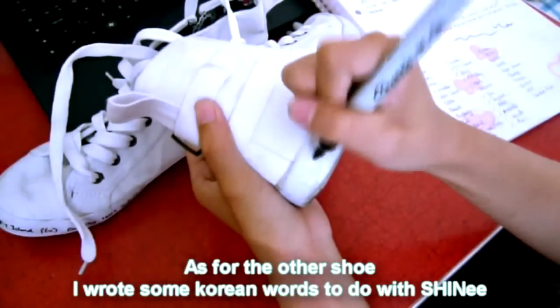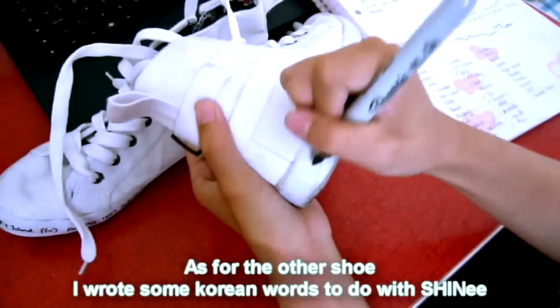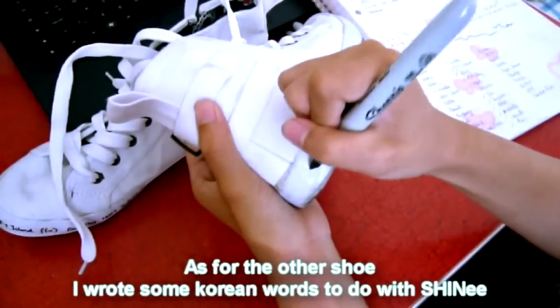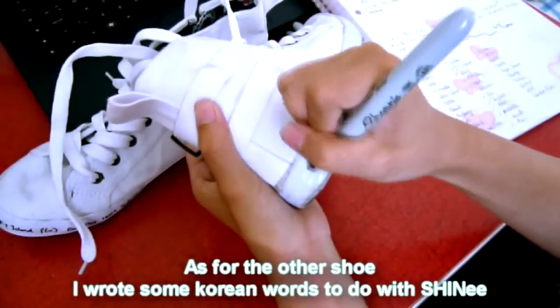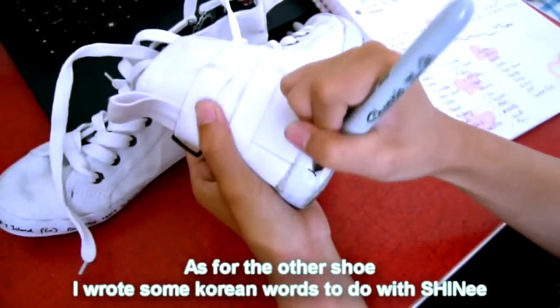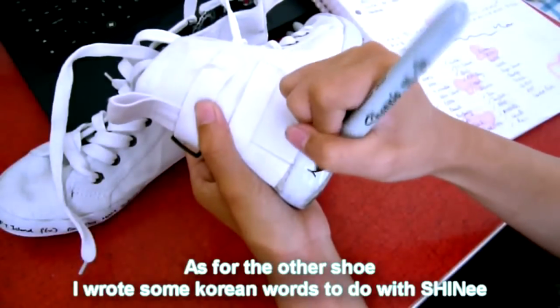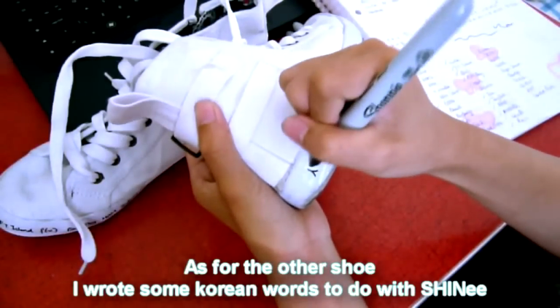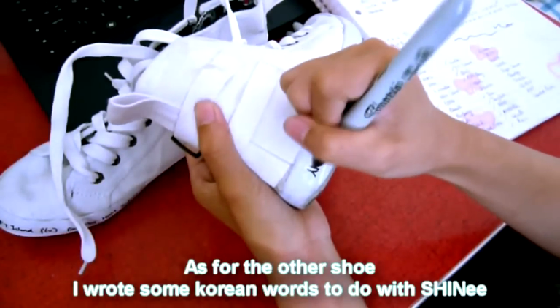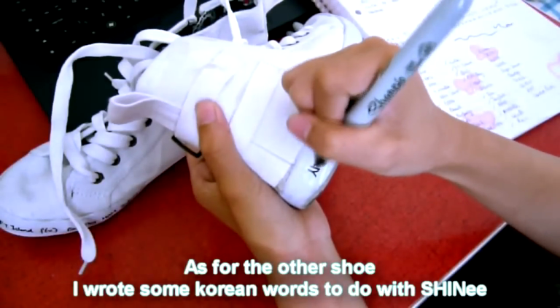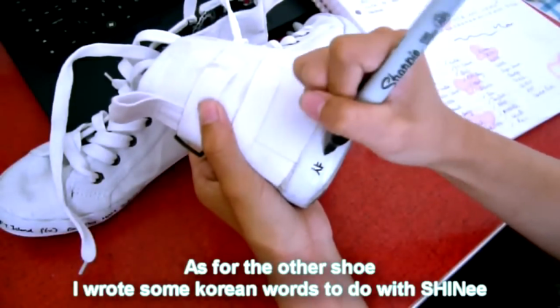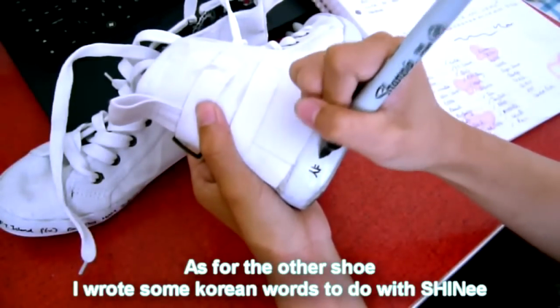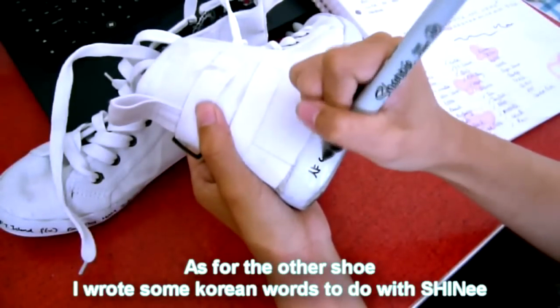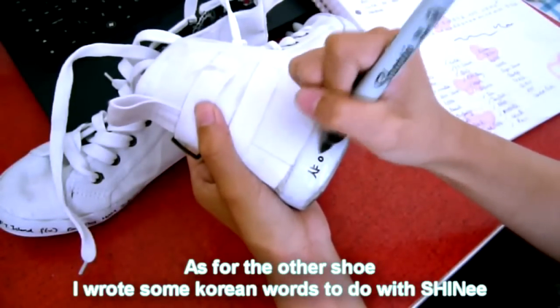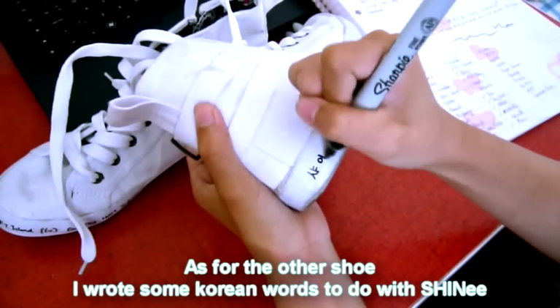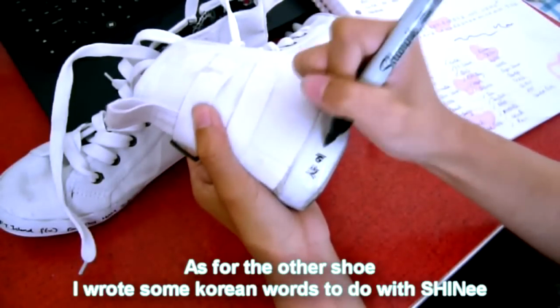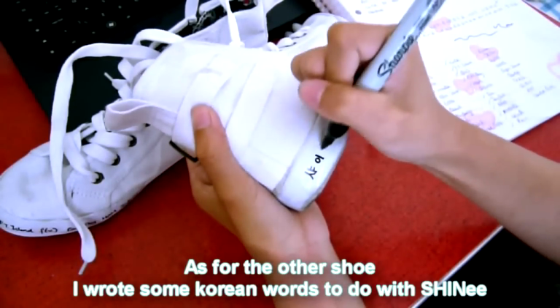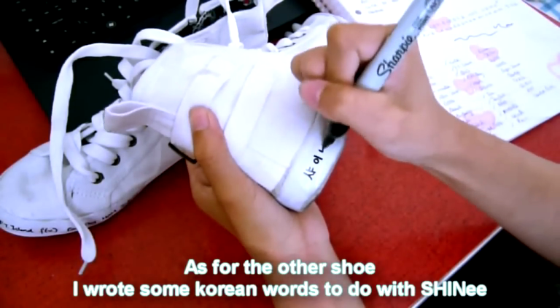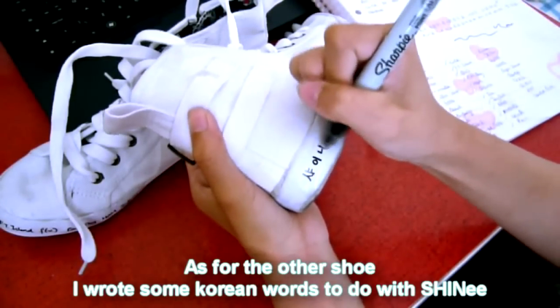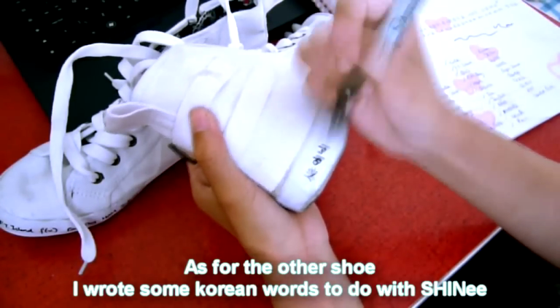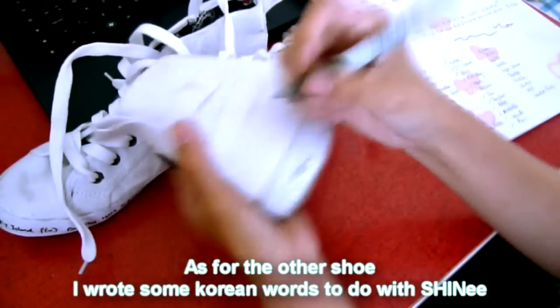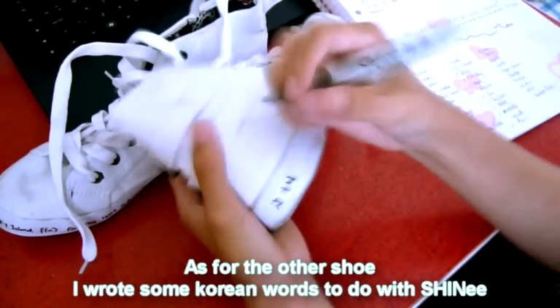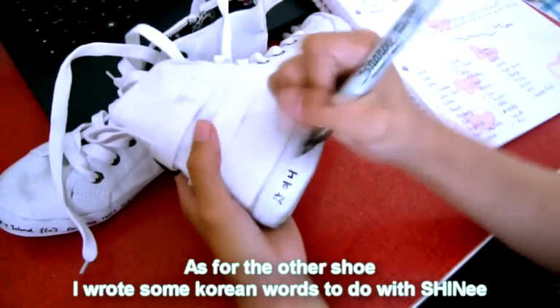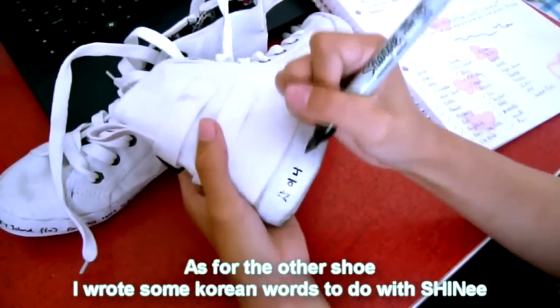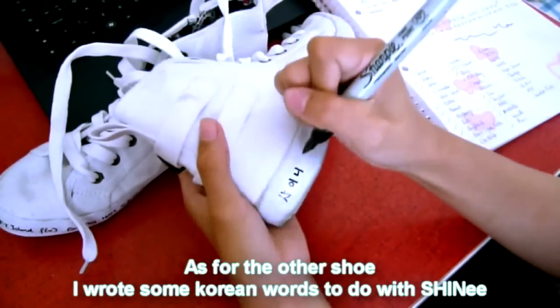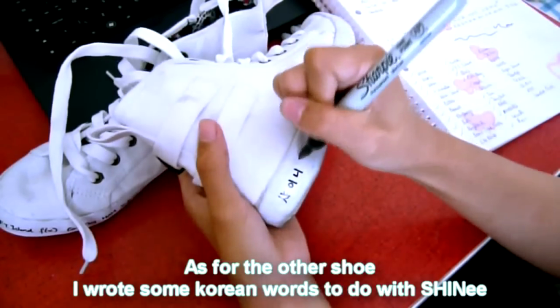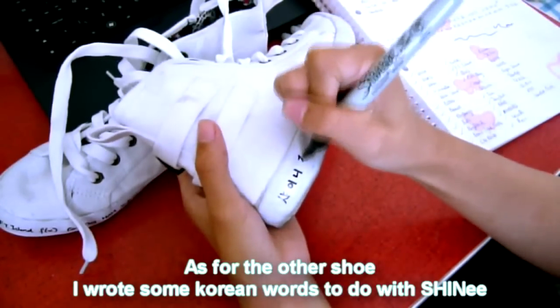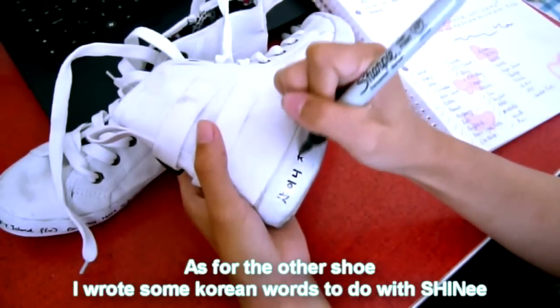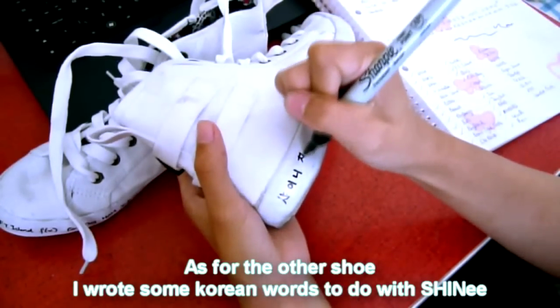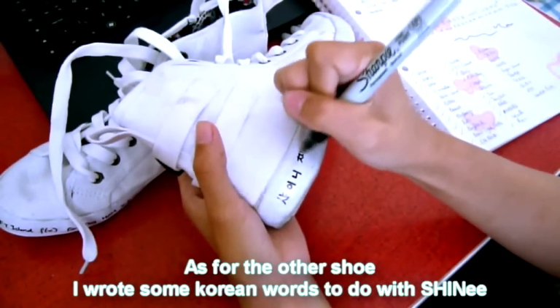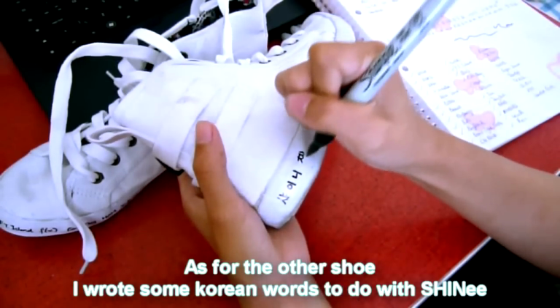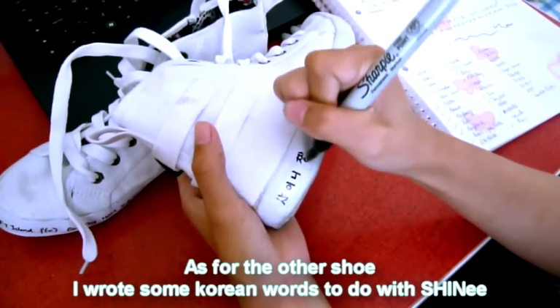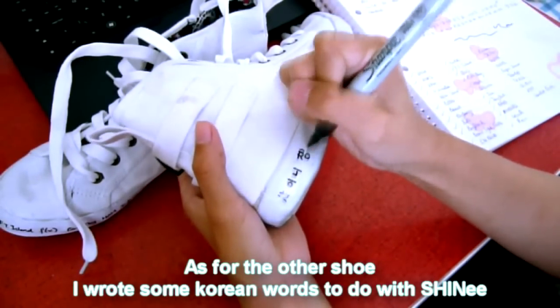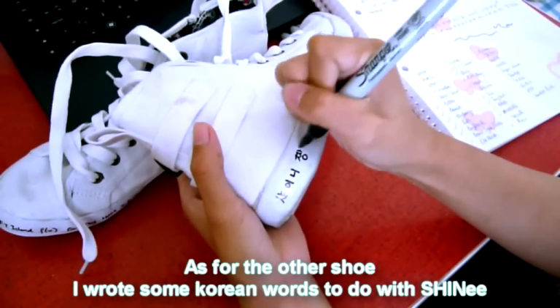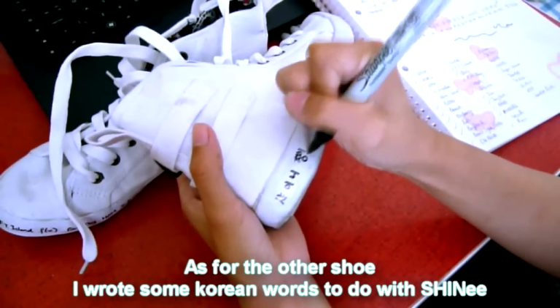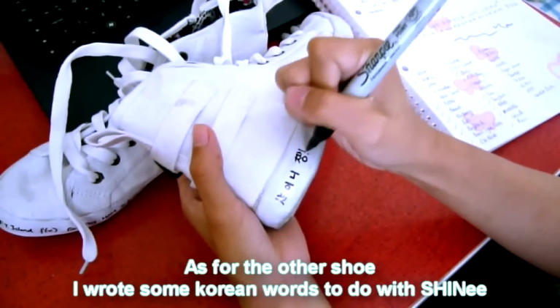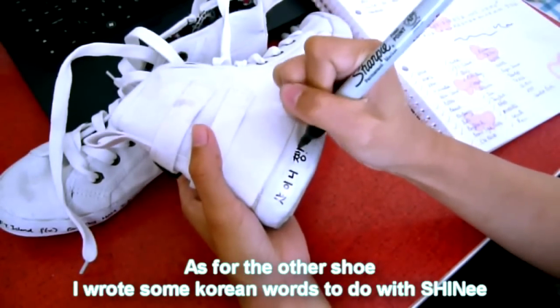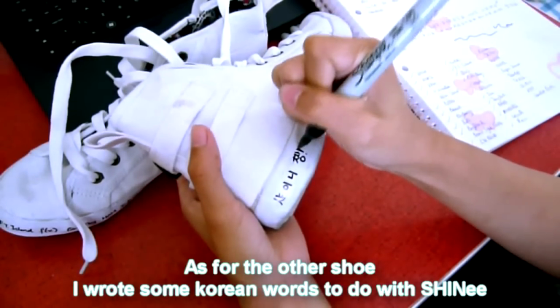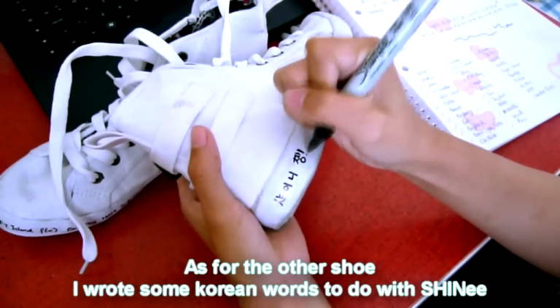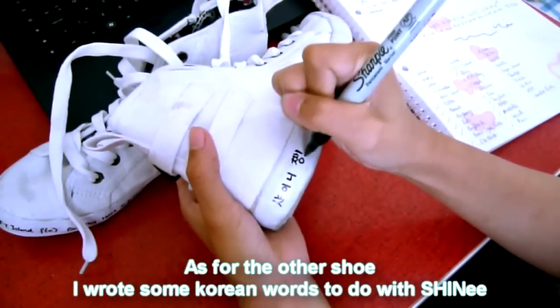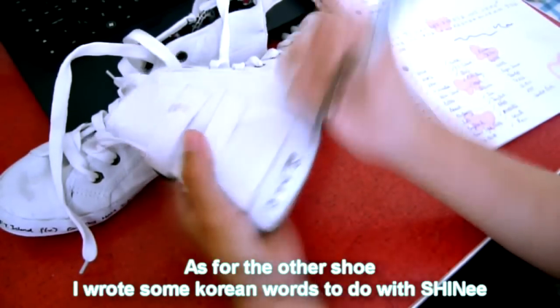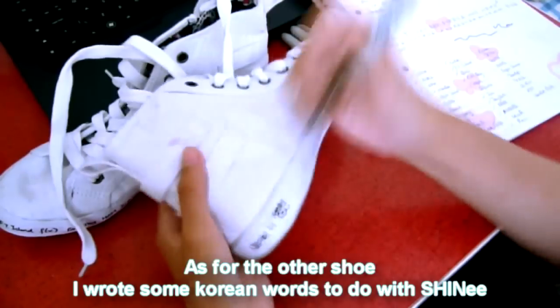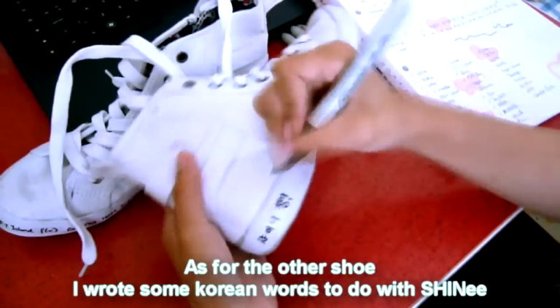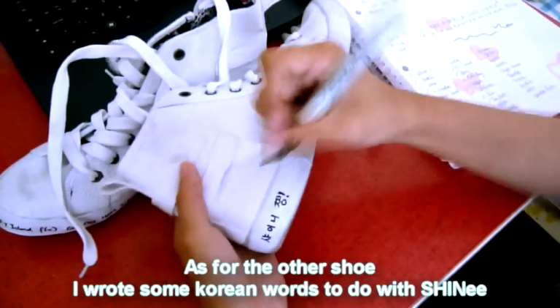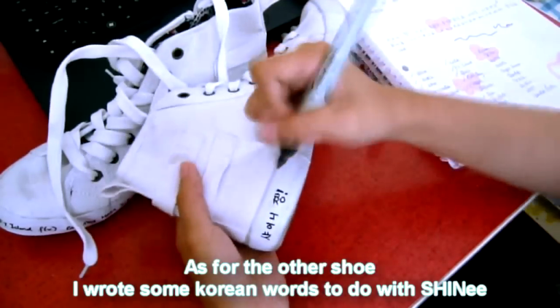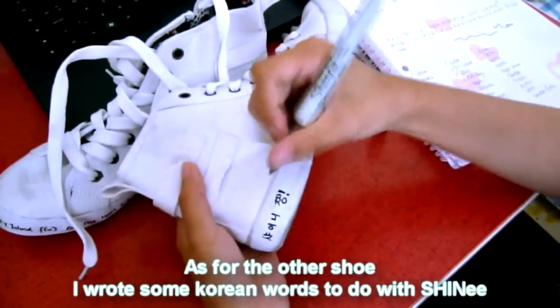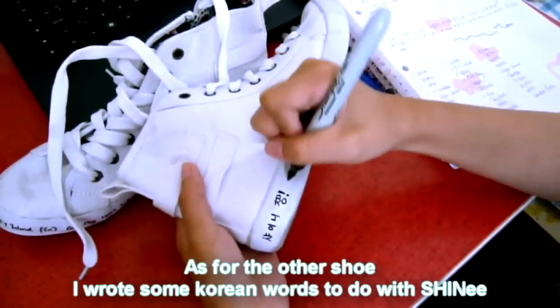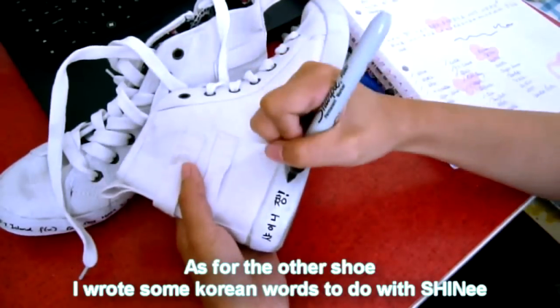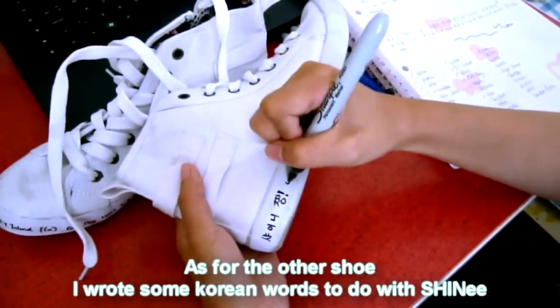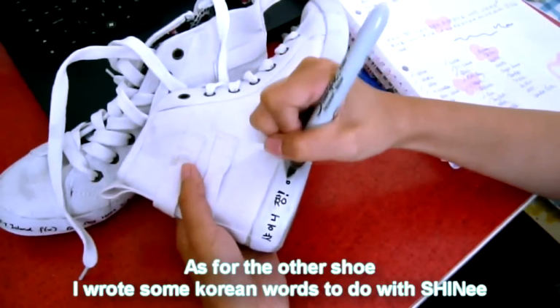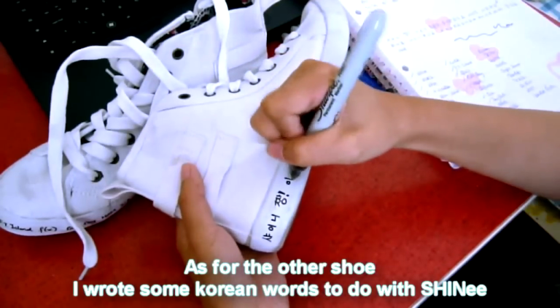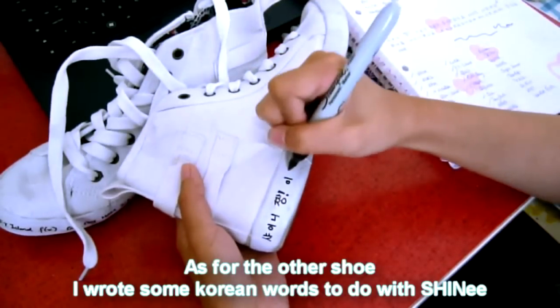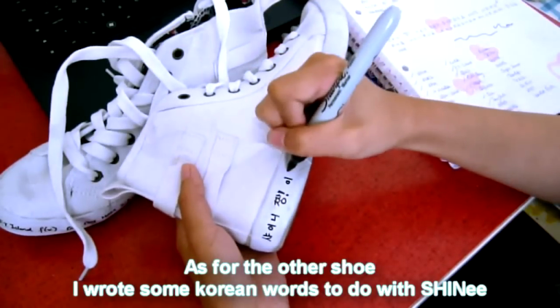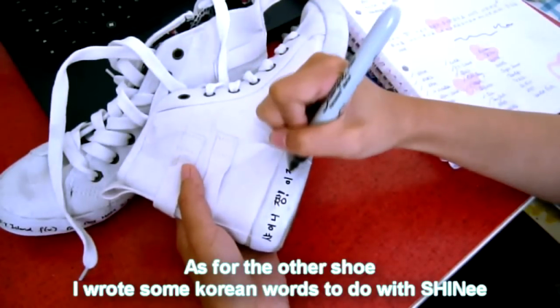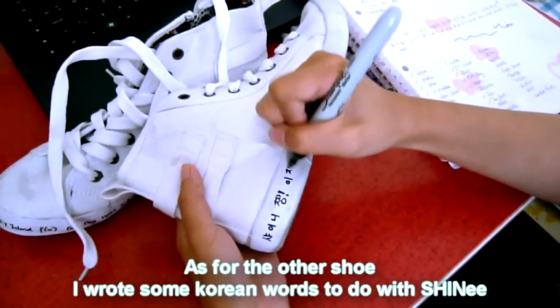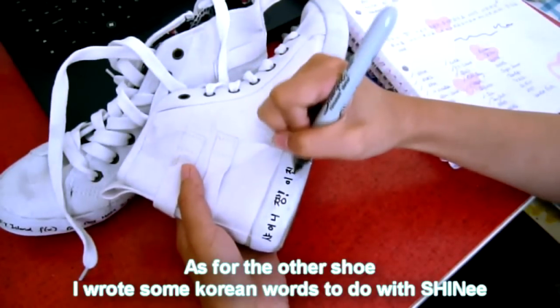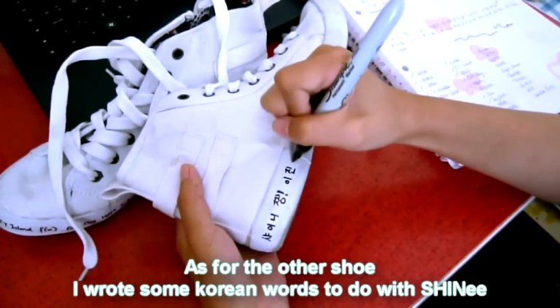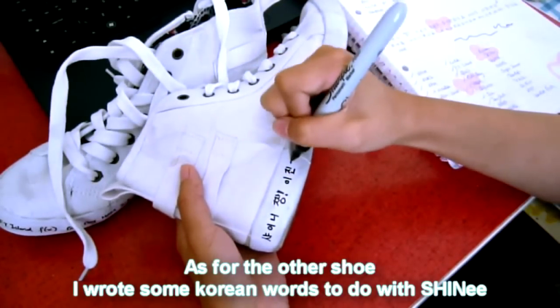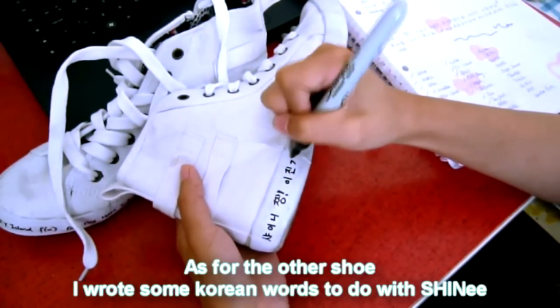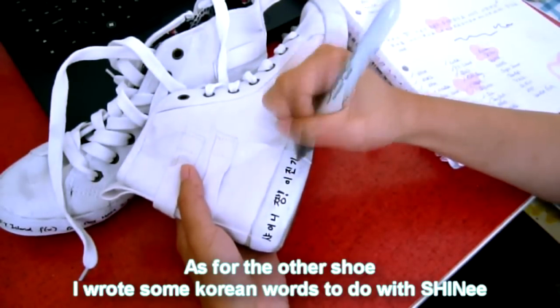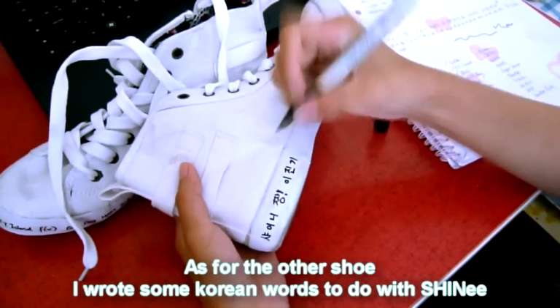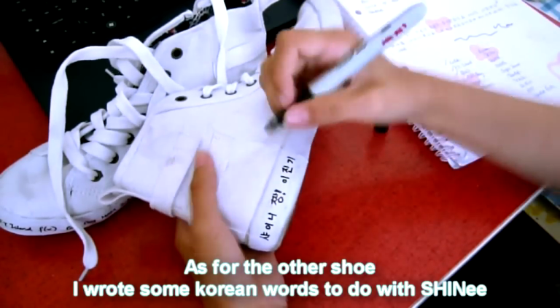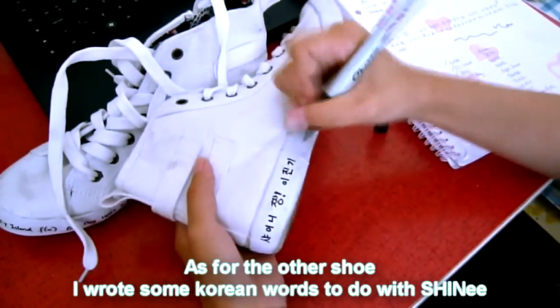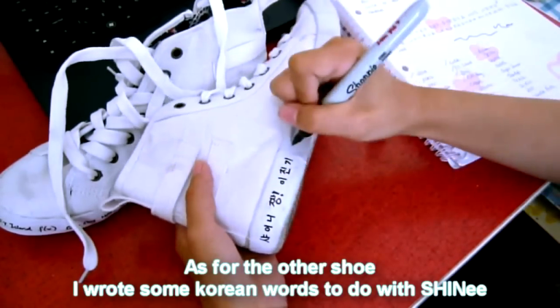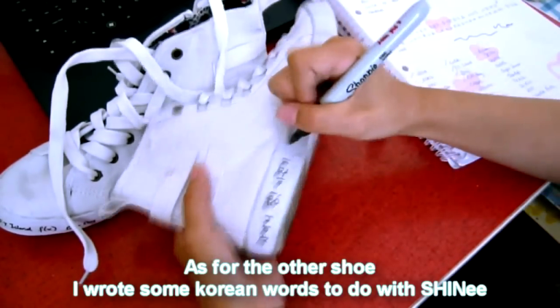And as for the other shoe, I wrote down Chinese names in Korean and also Korean sentences that are linked to them.